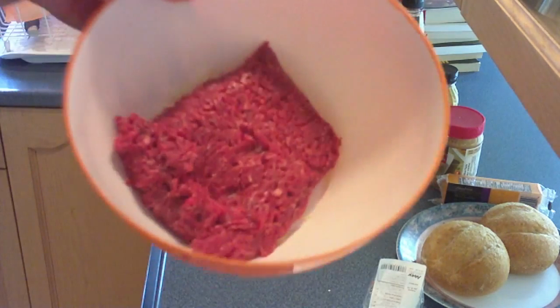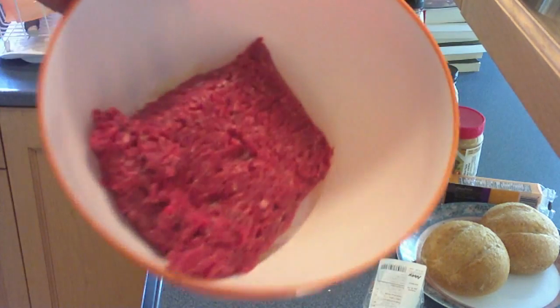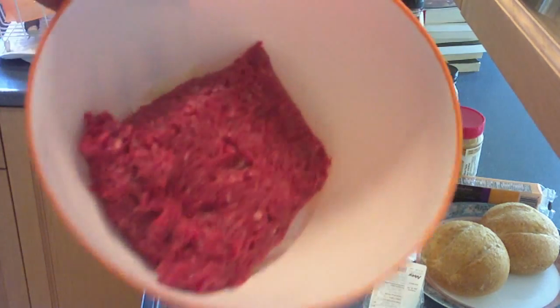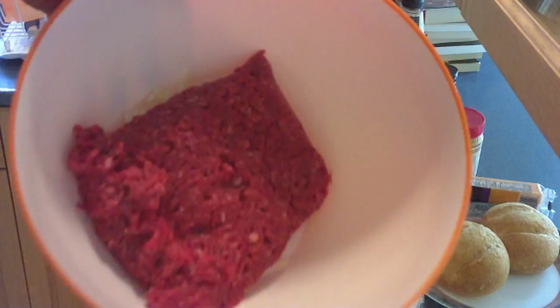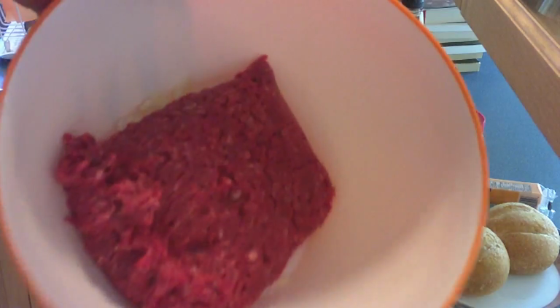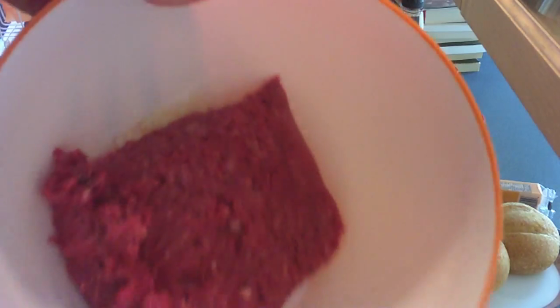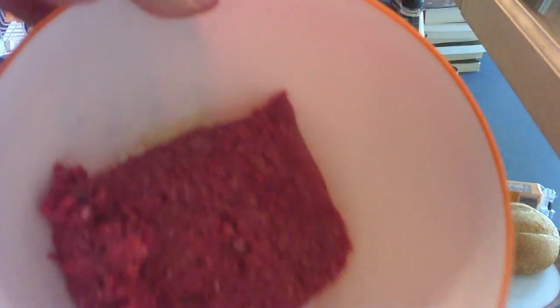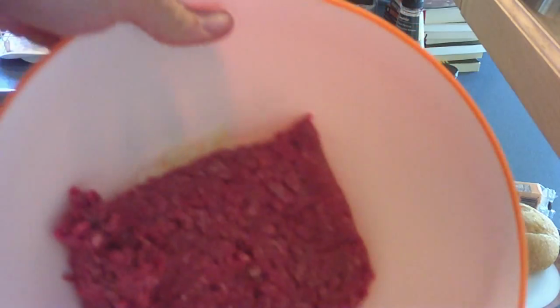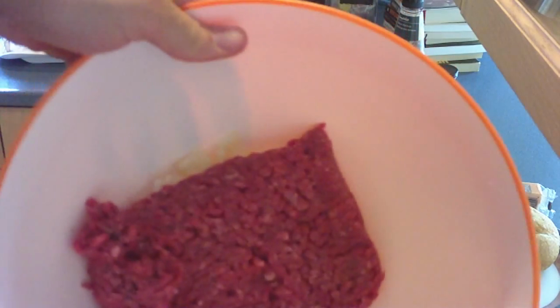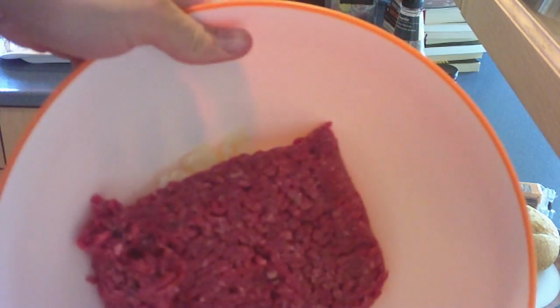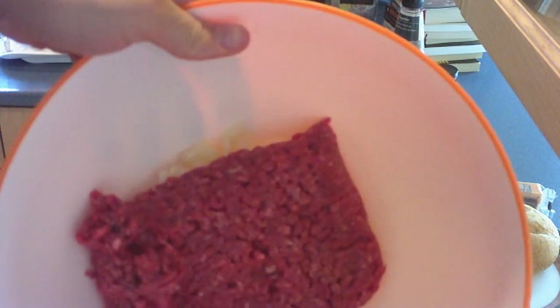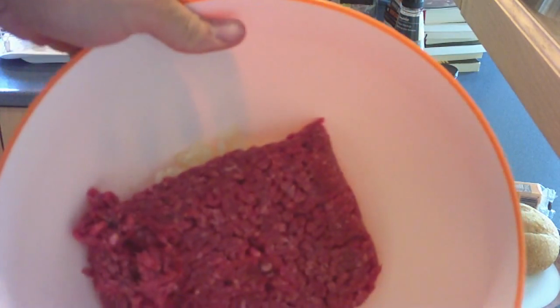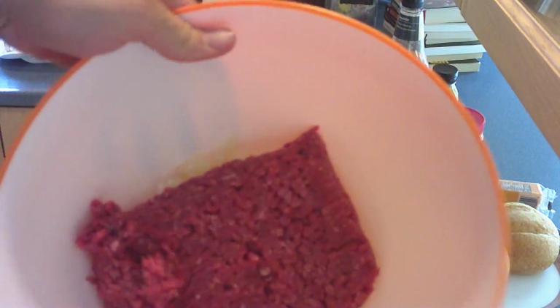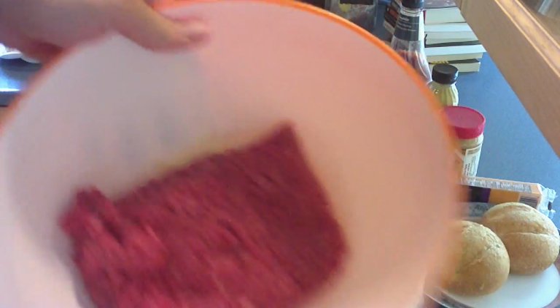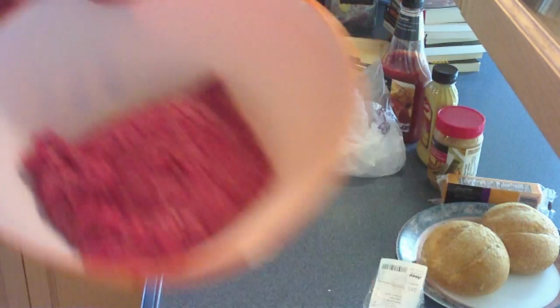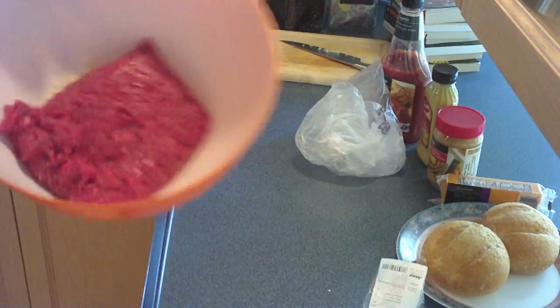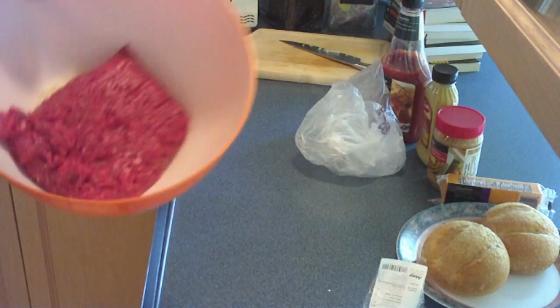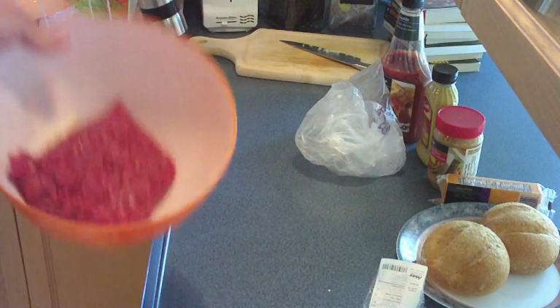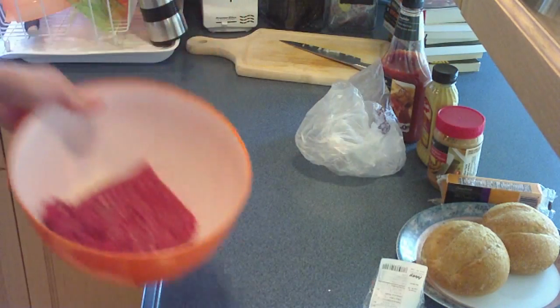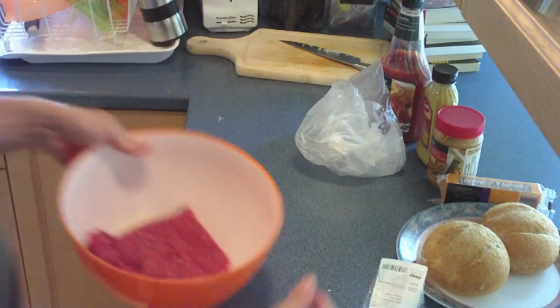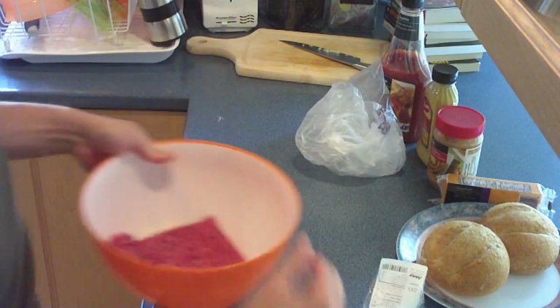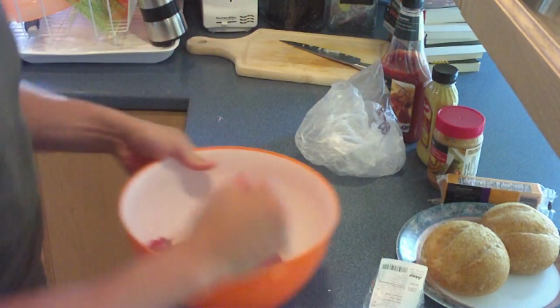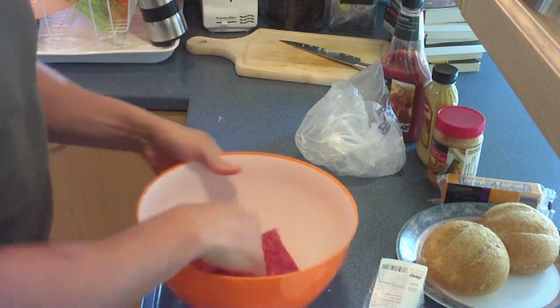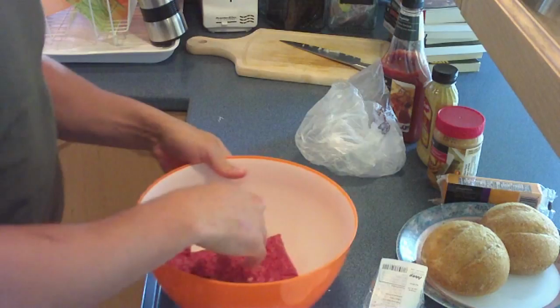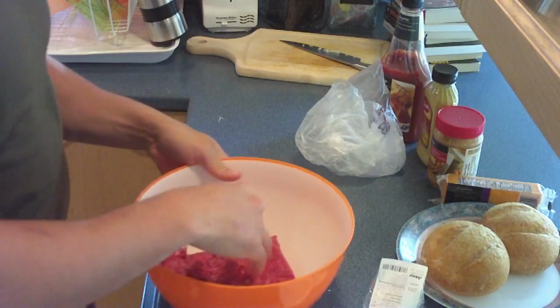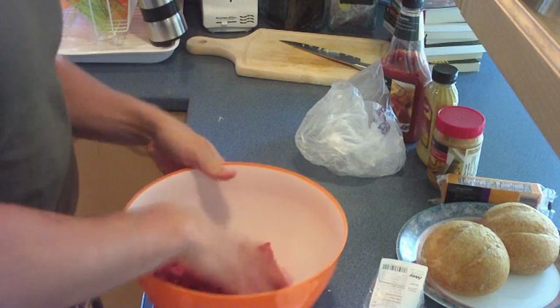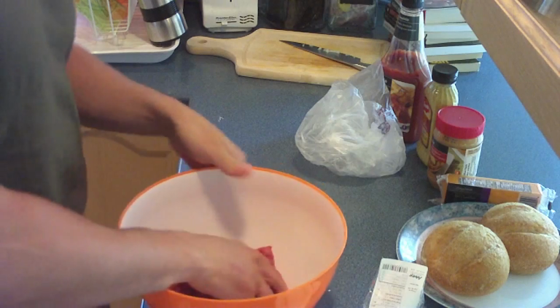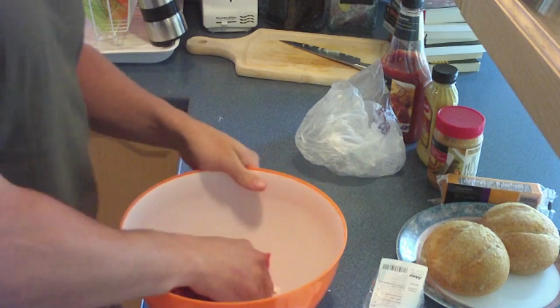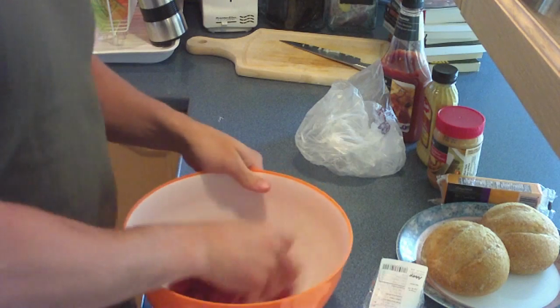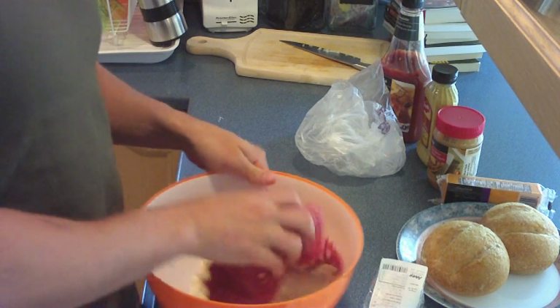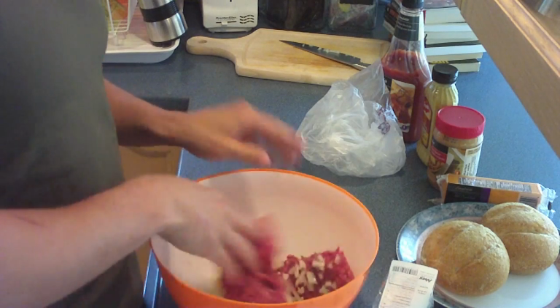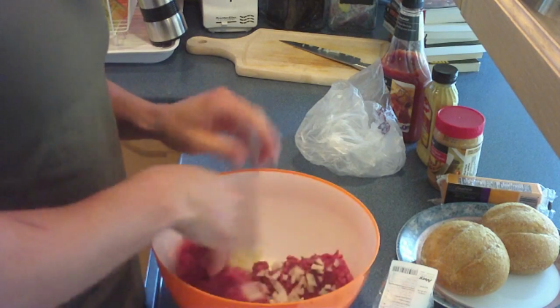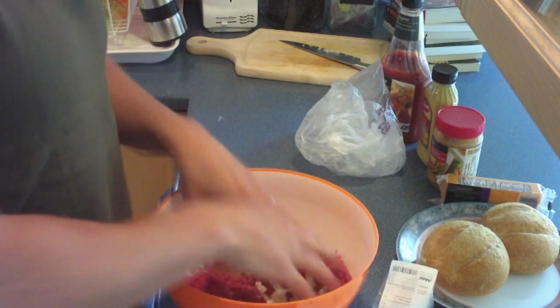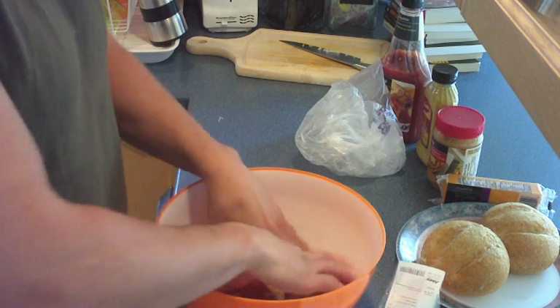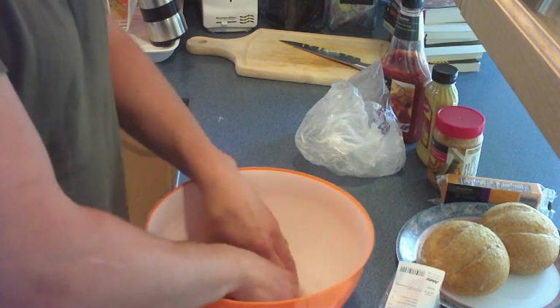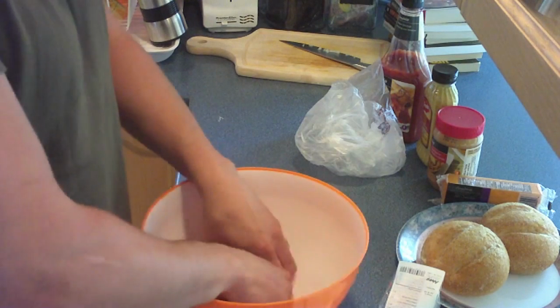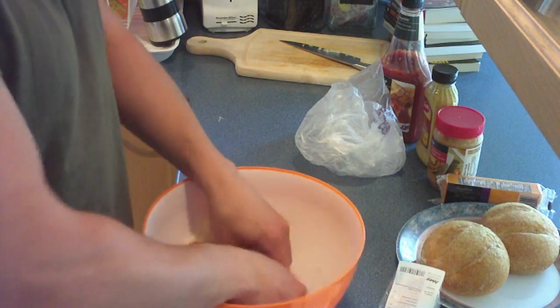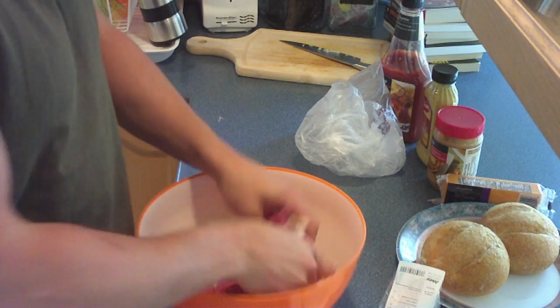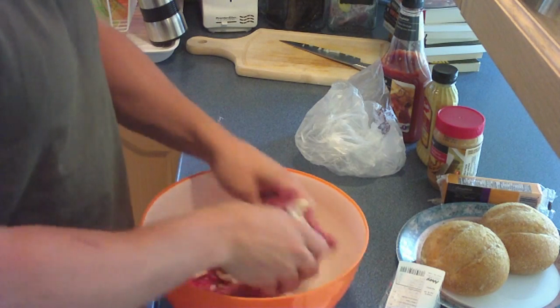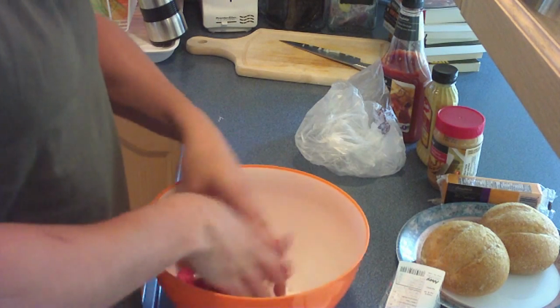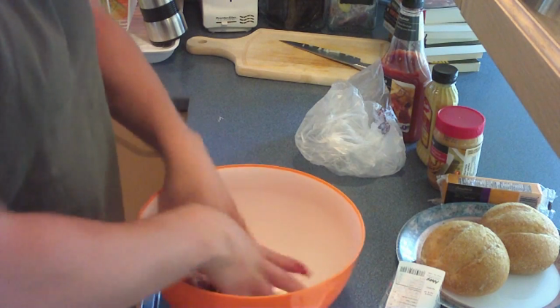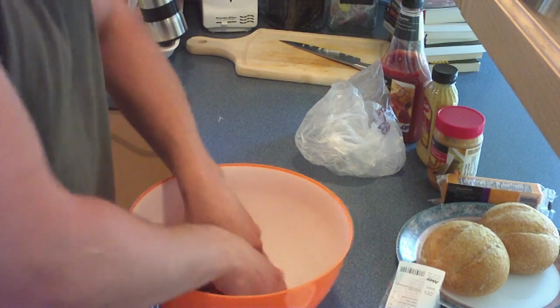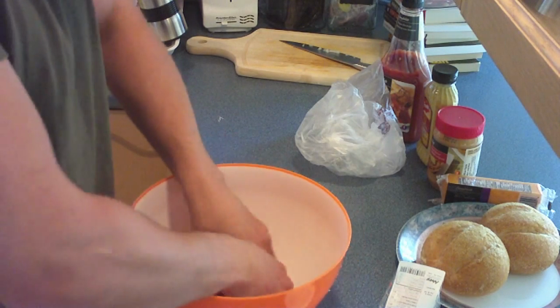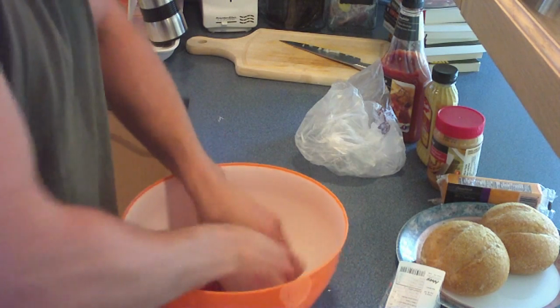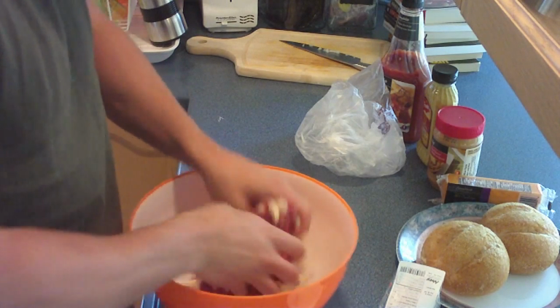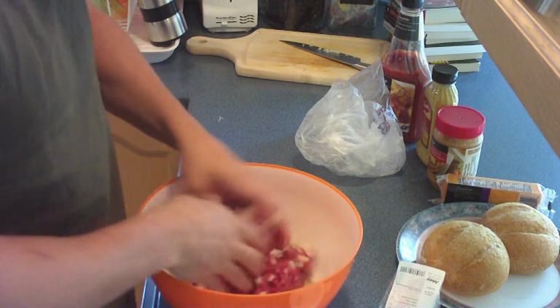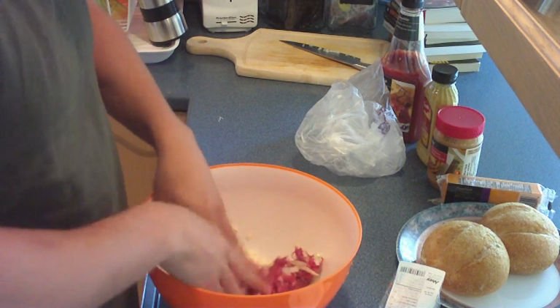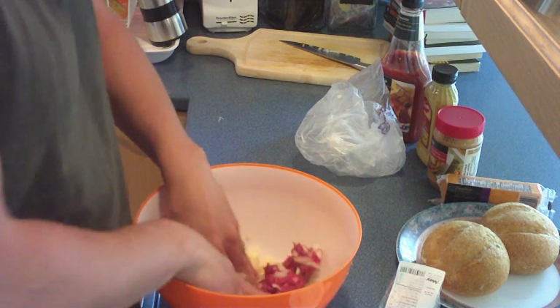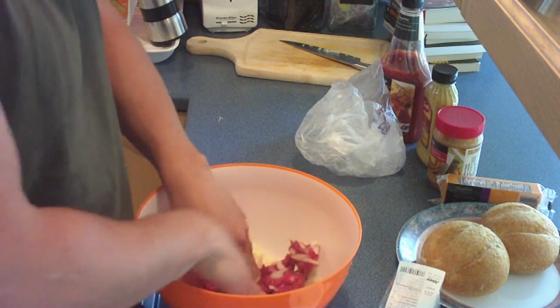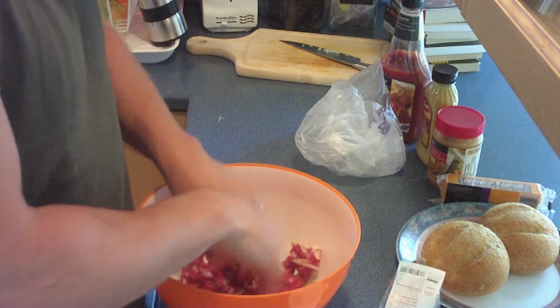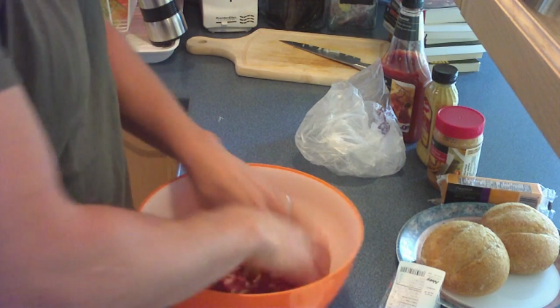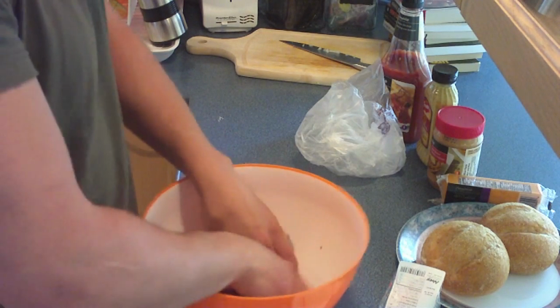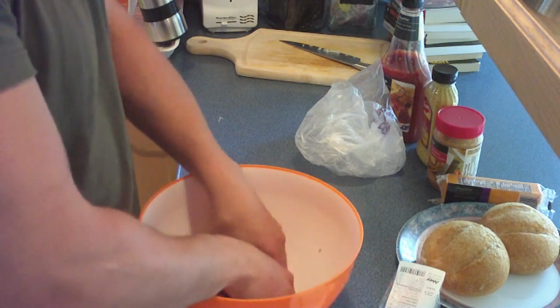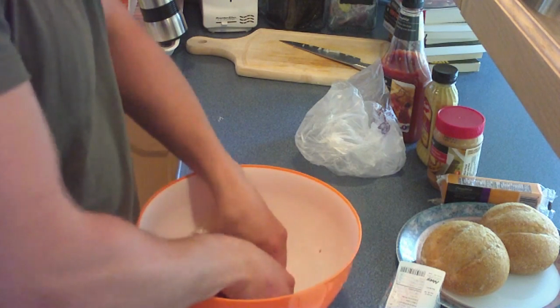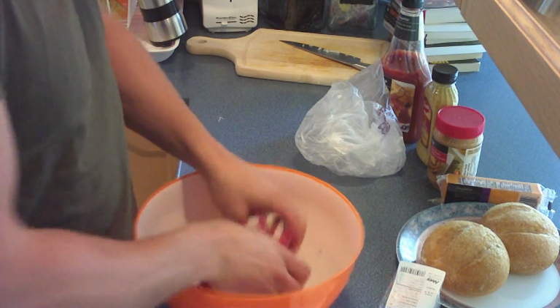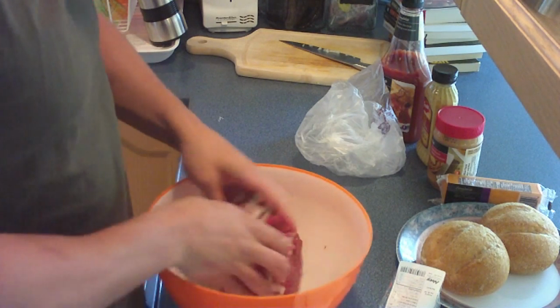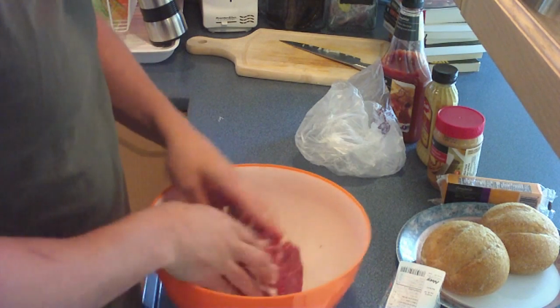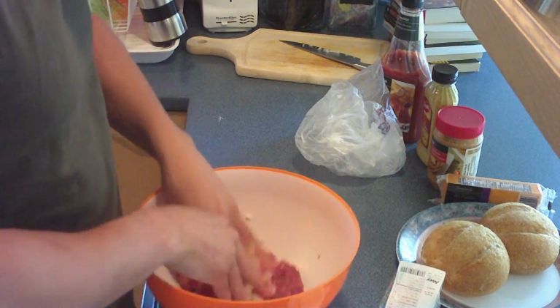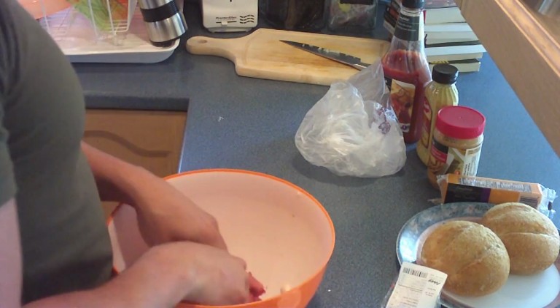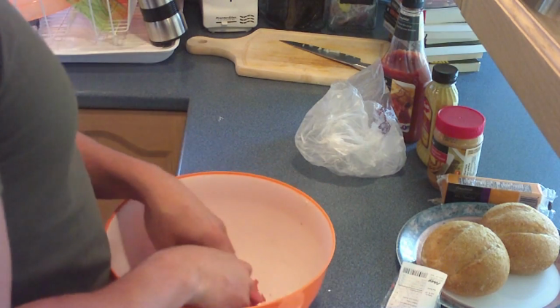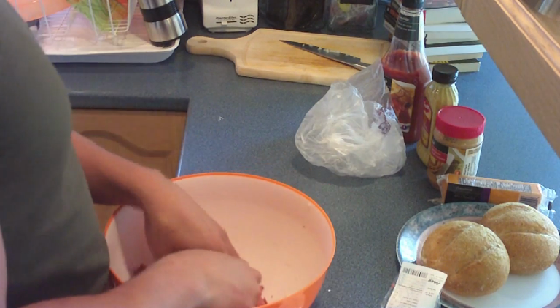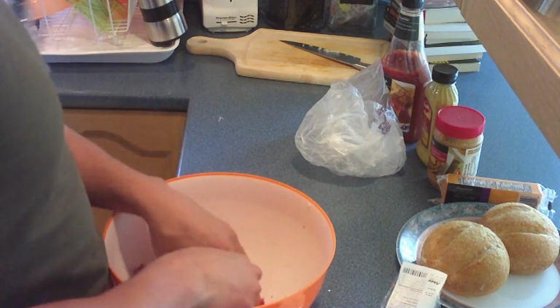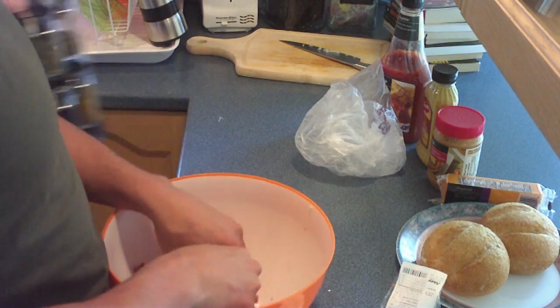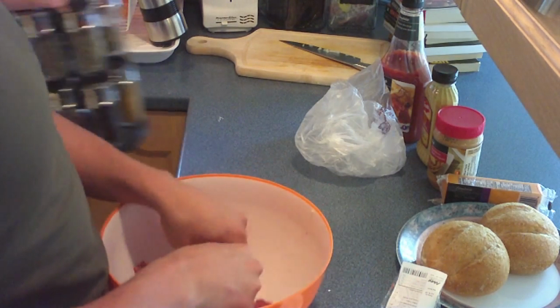Make sure you wash your hands first. Mix it all. Disgusting hands. Put it in there. You're going to call me over for spices.